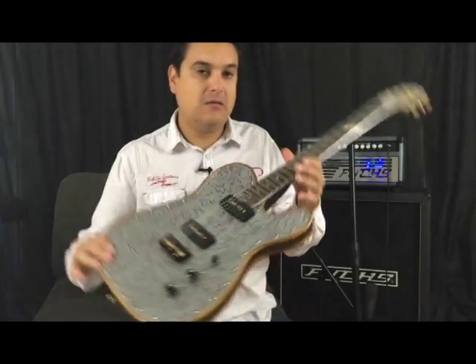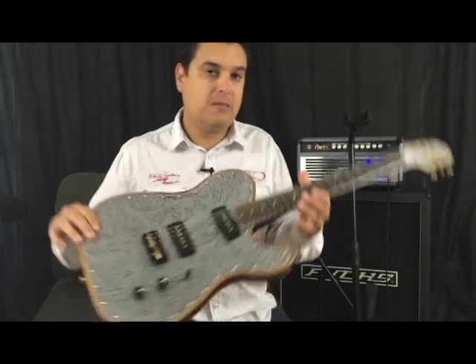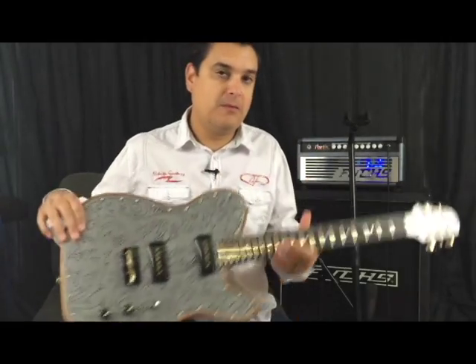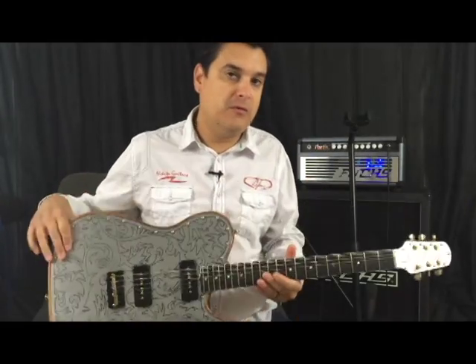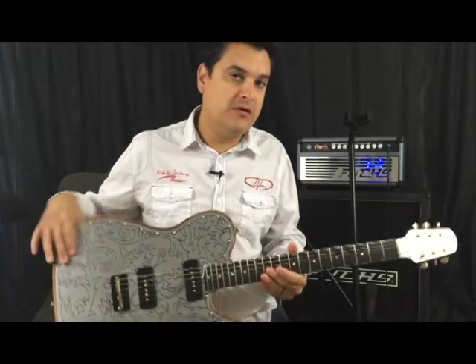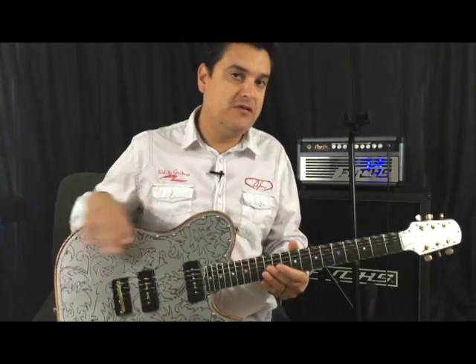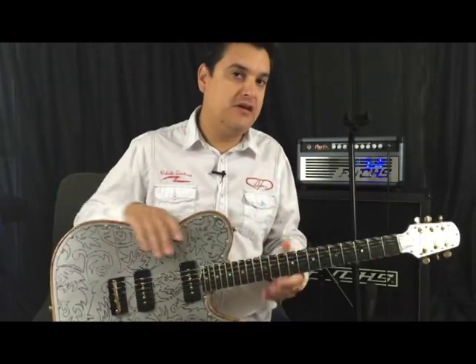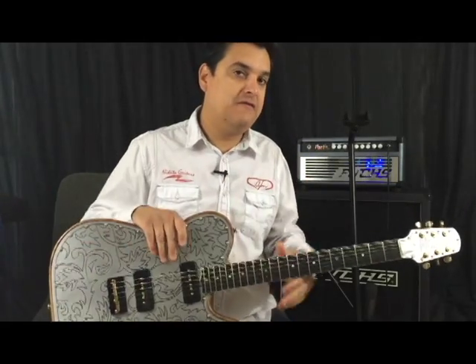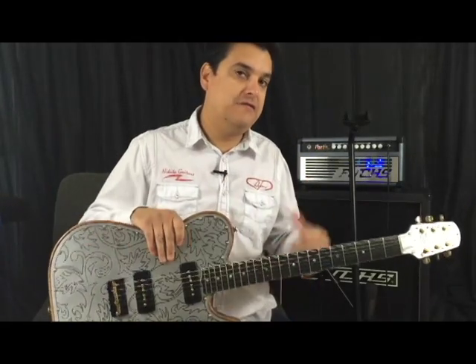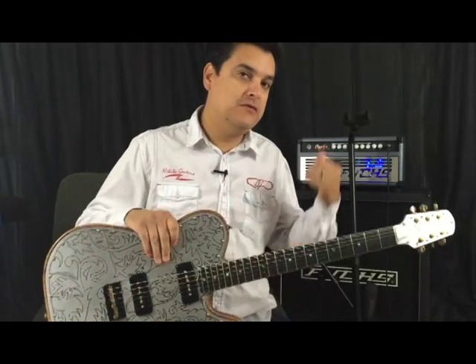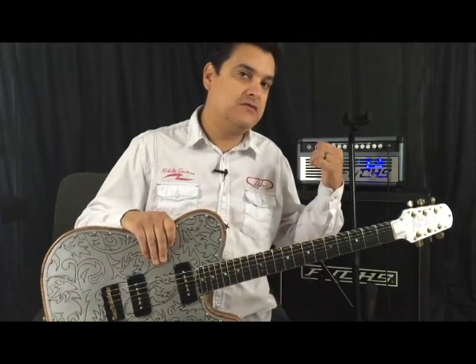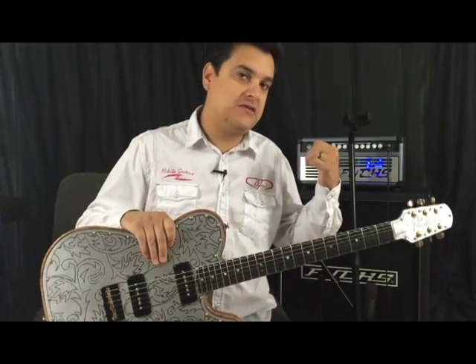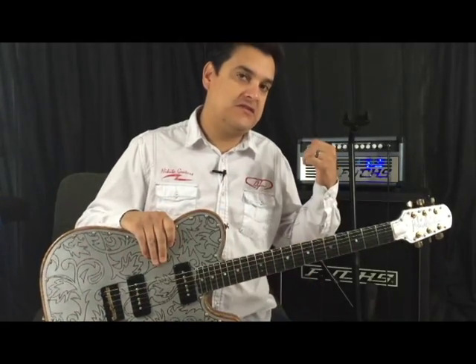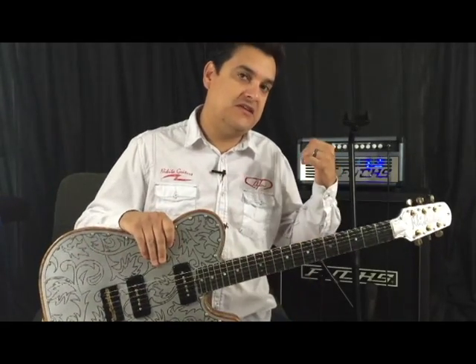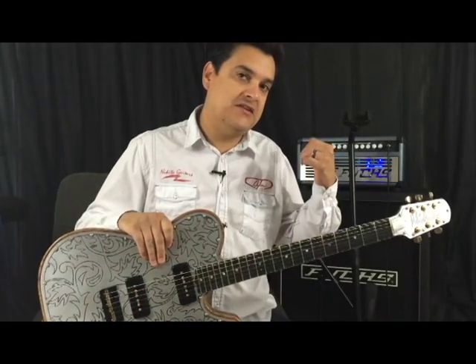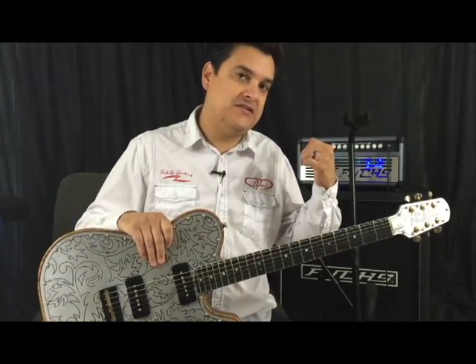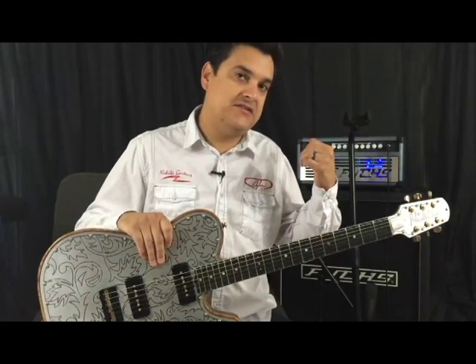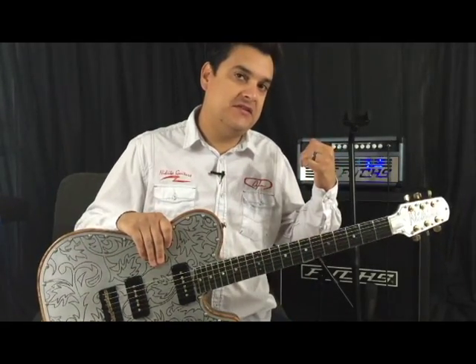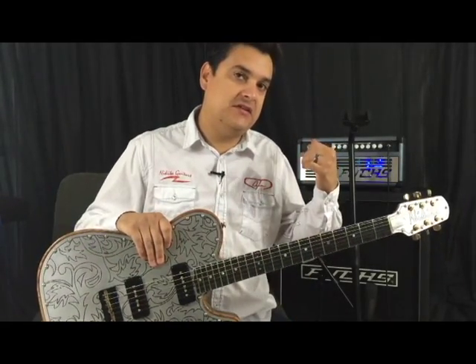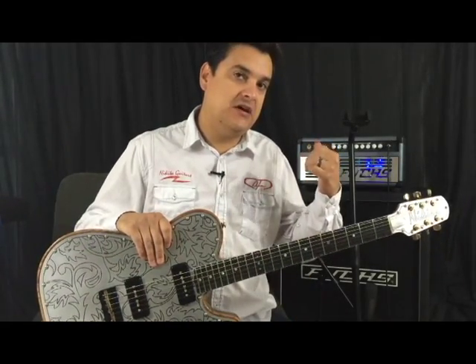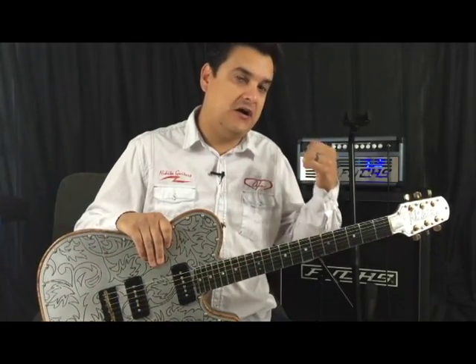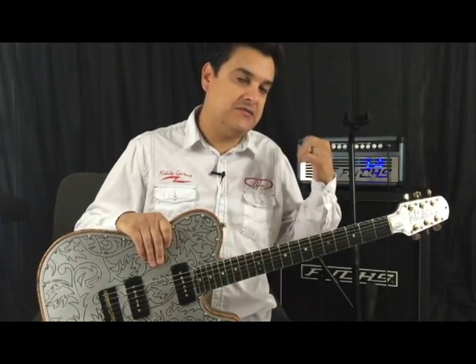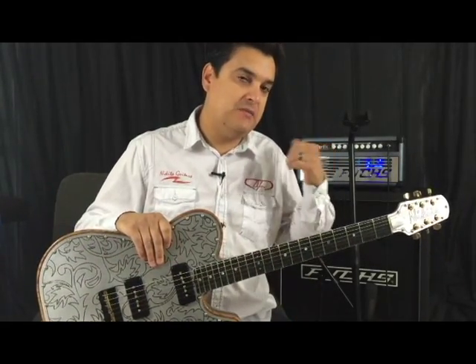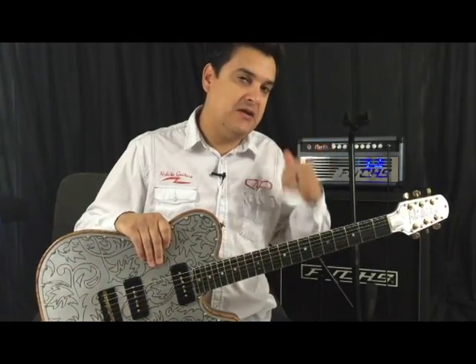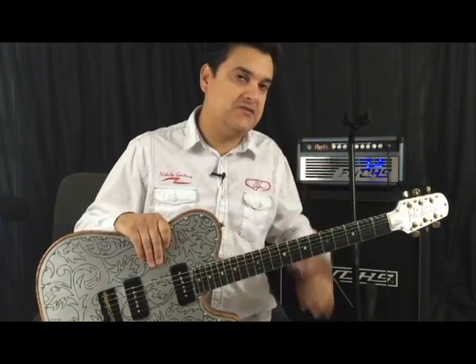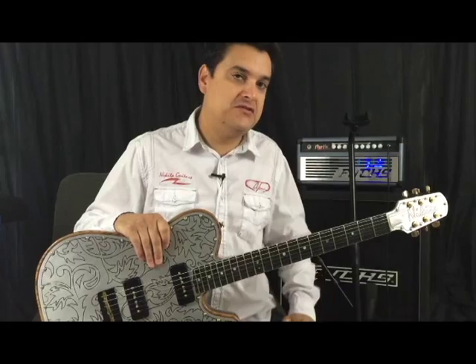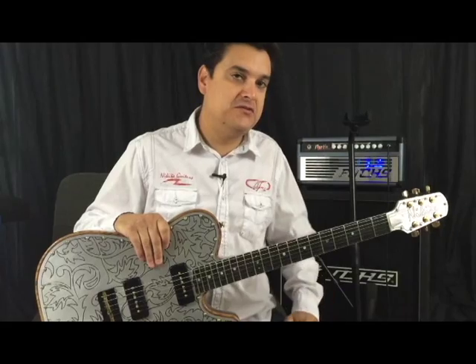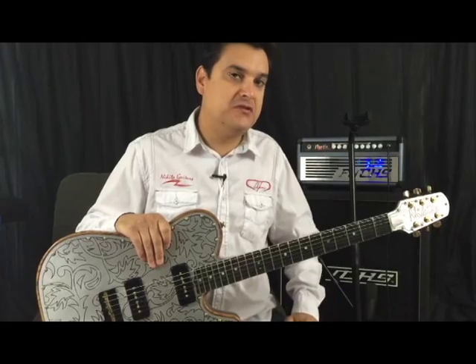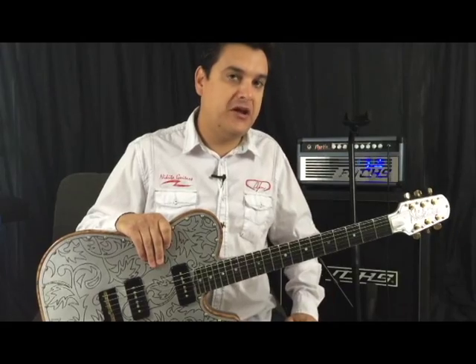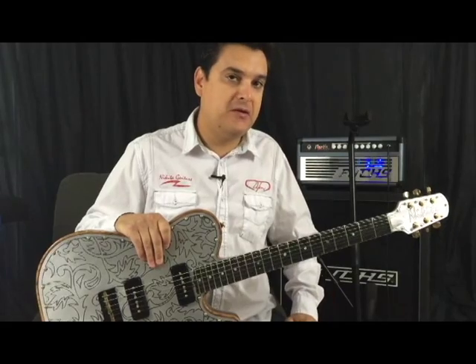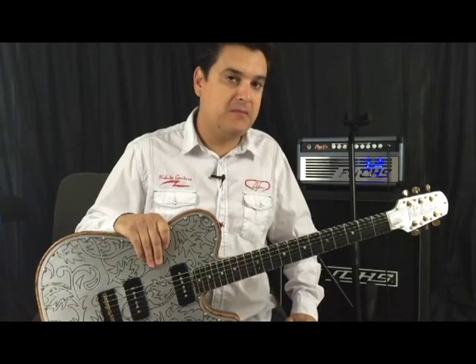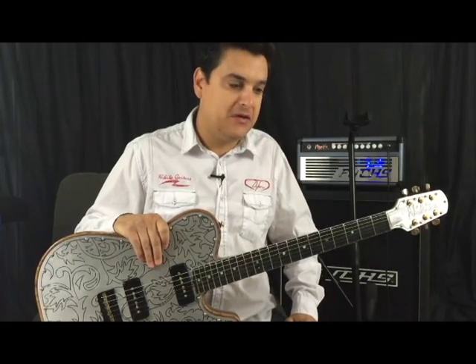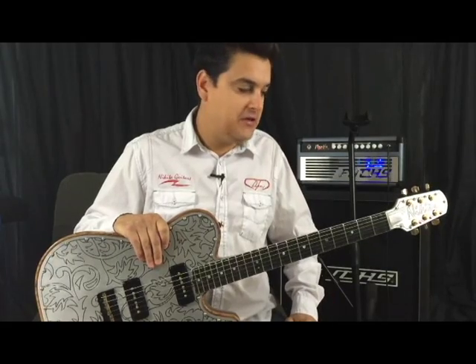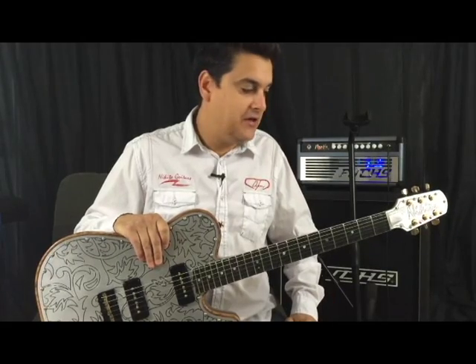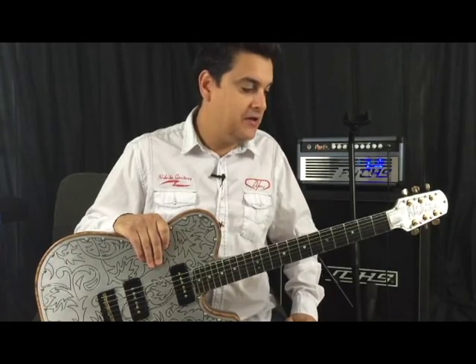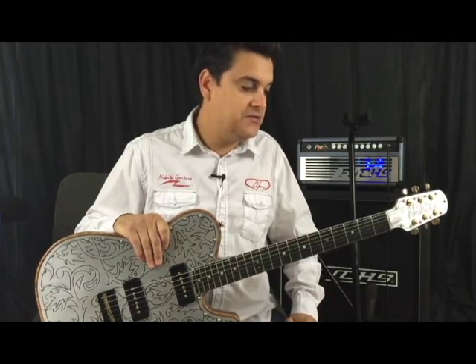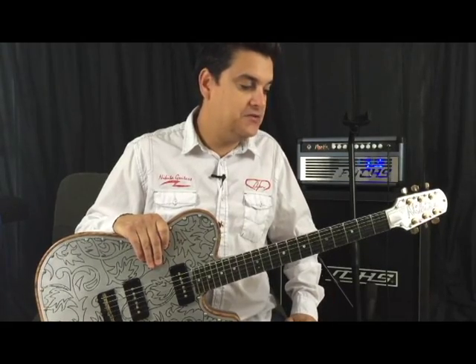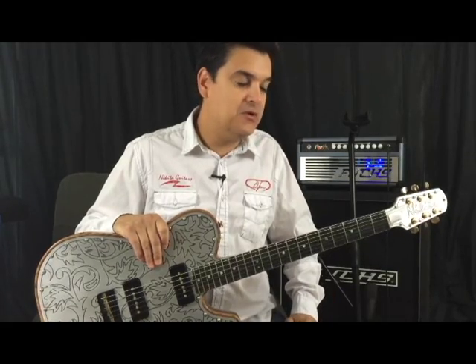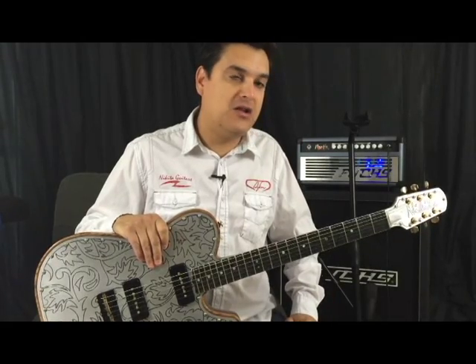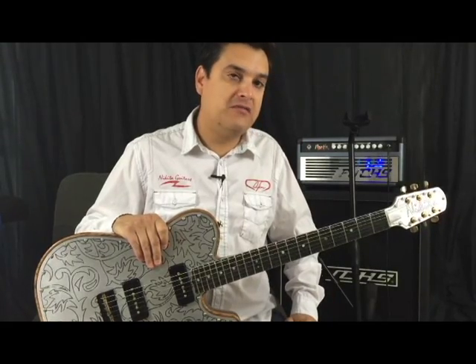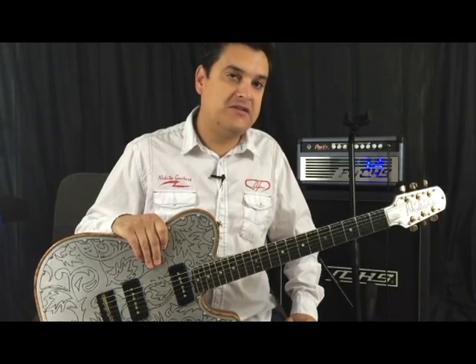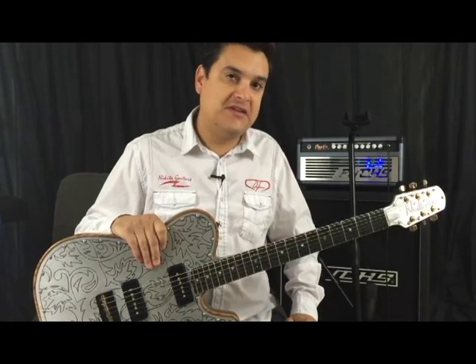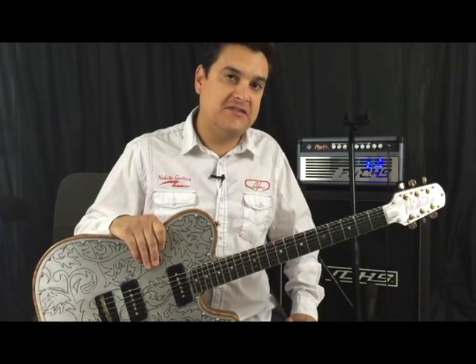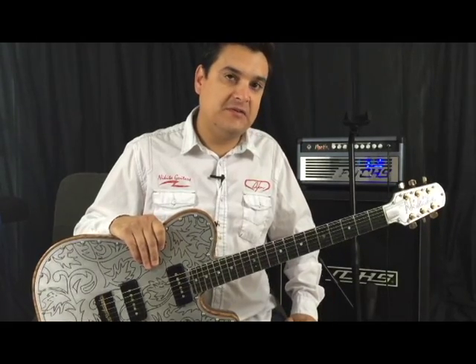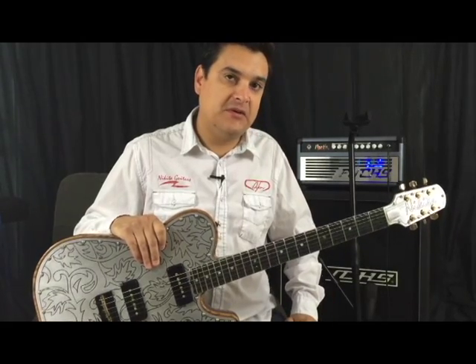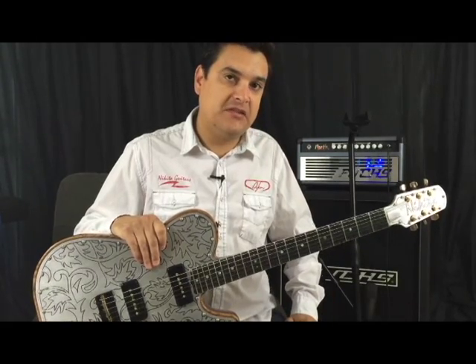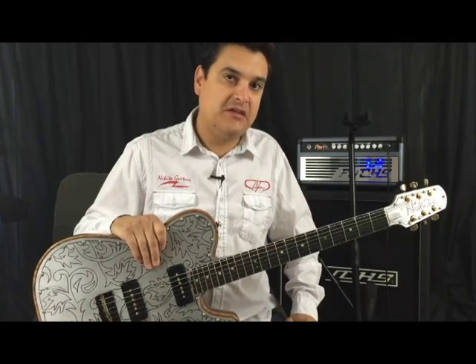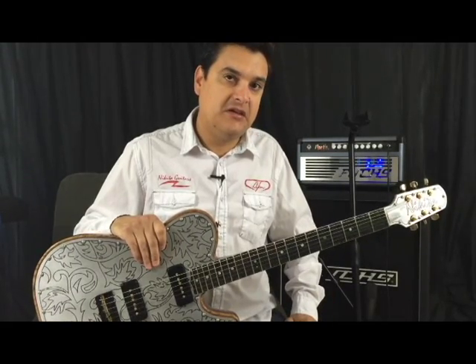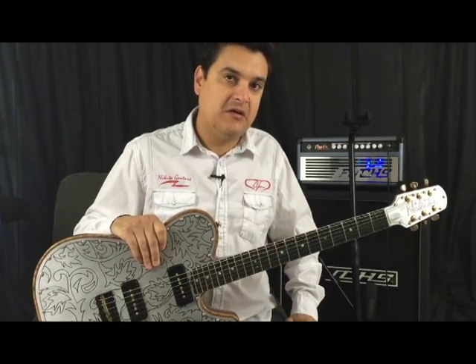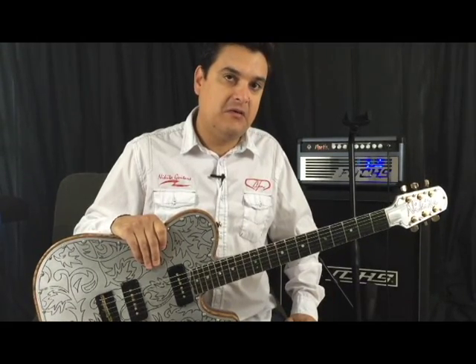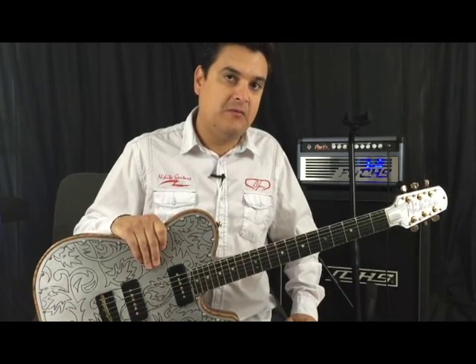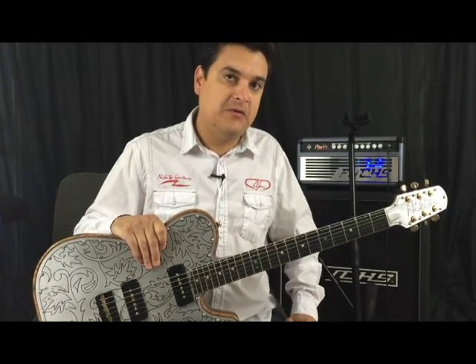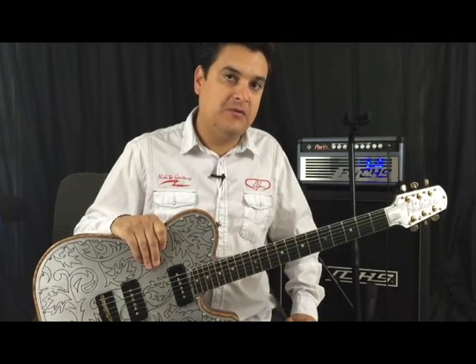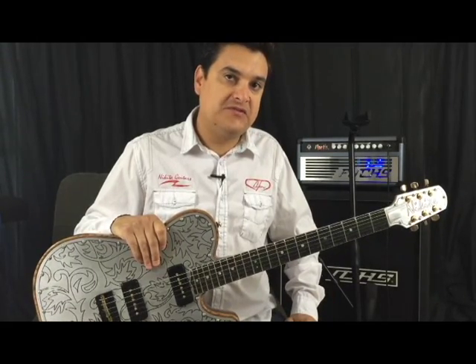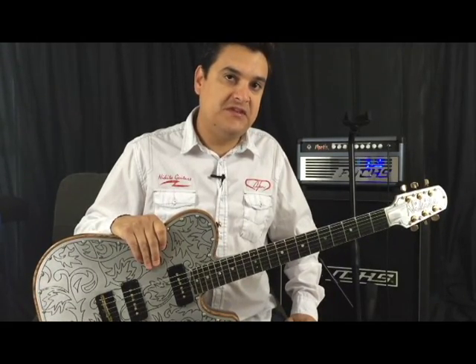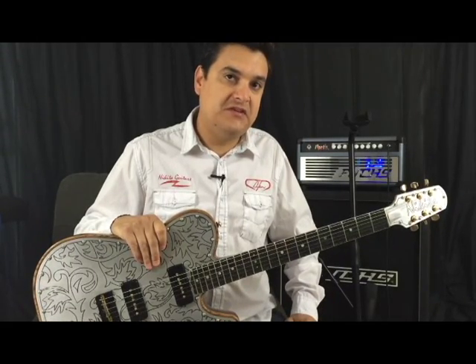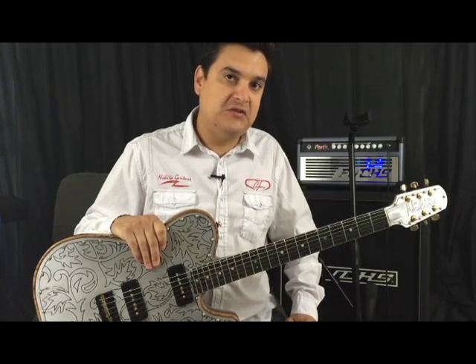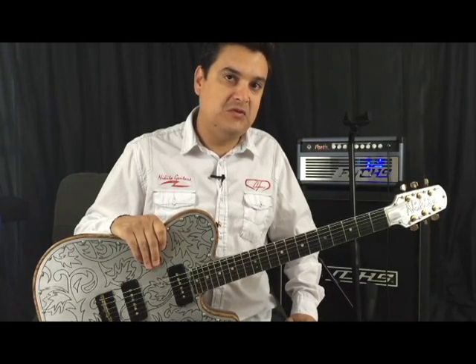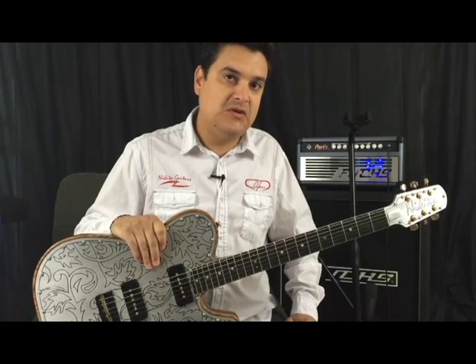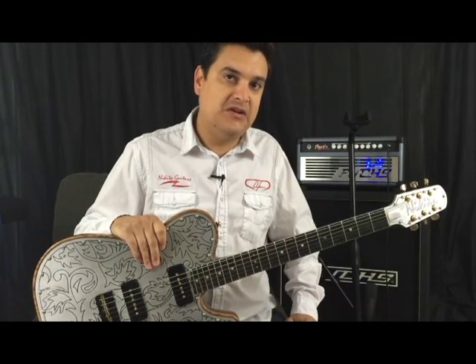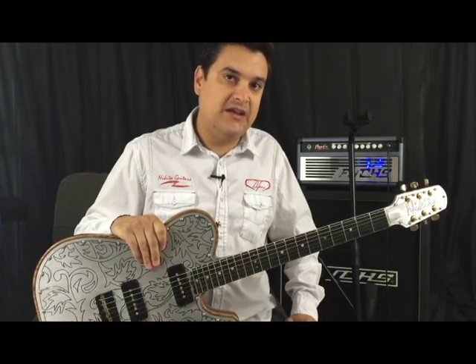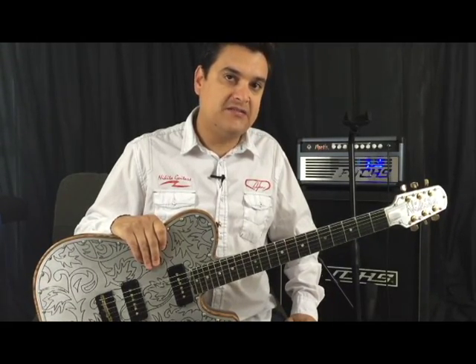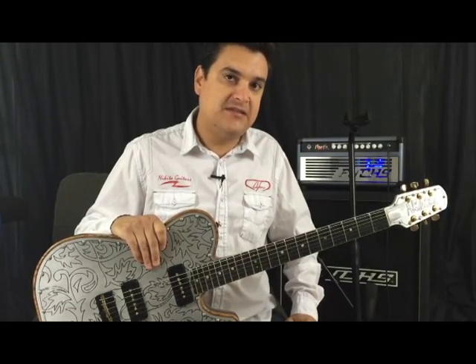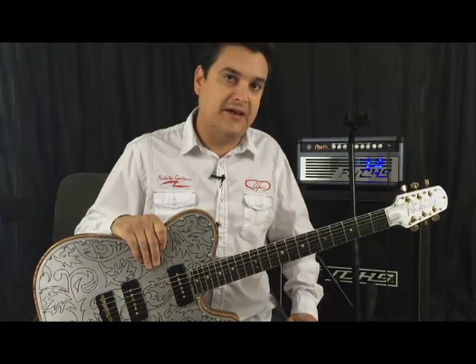We want to thank Fuchs for sending us the awesome Mantis Jr. amp to do all of our testing with. We will see you next time.